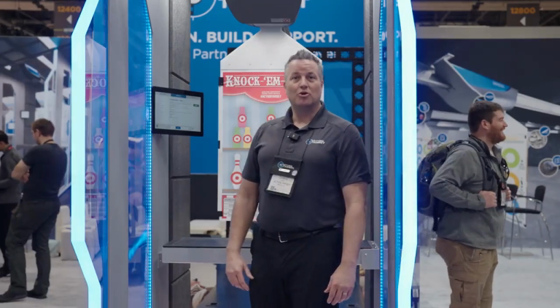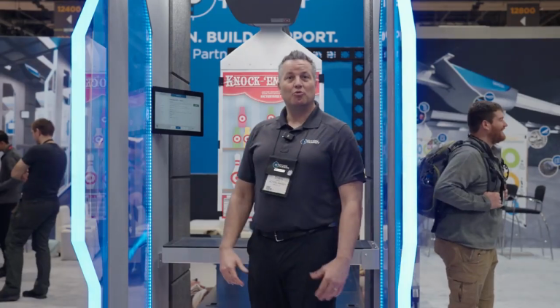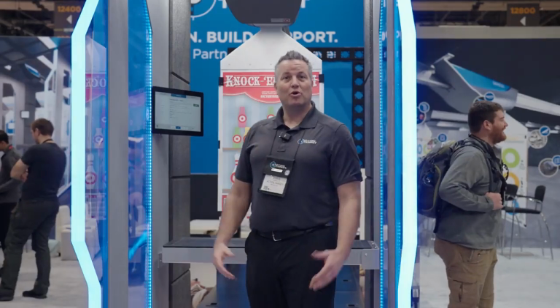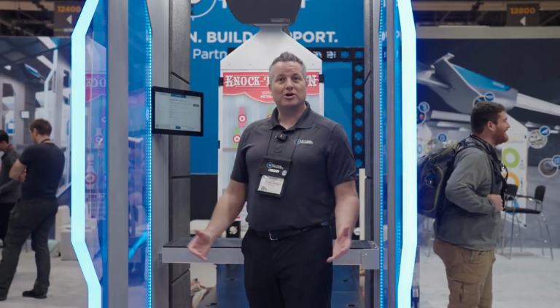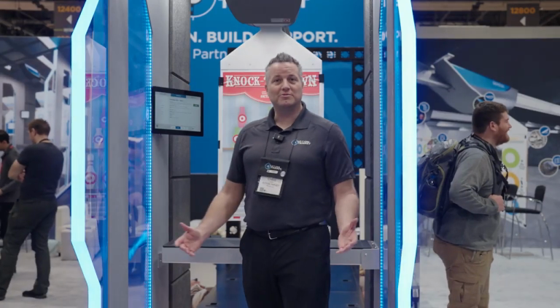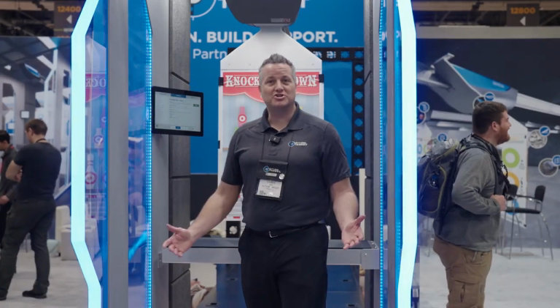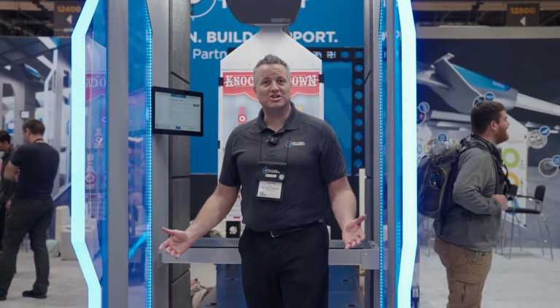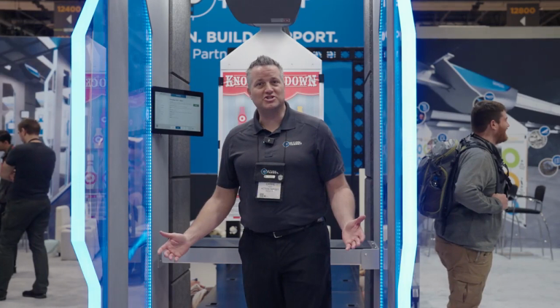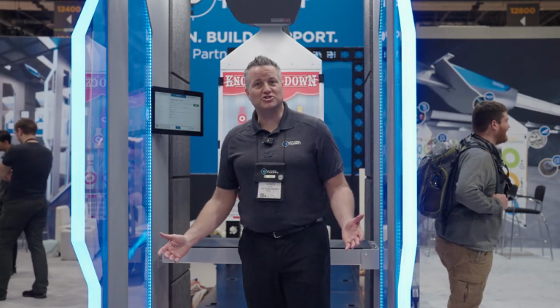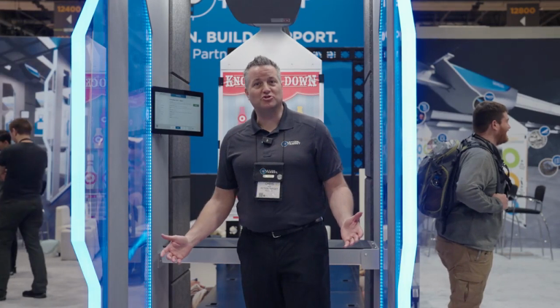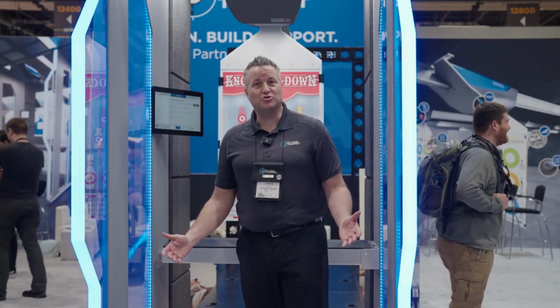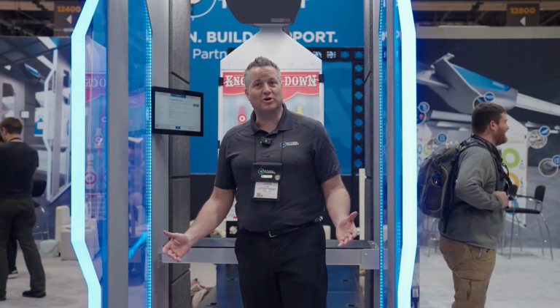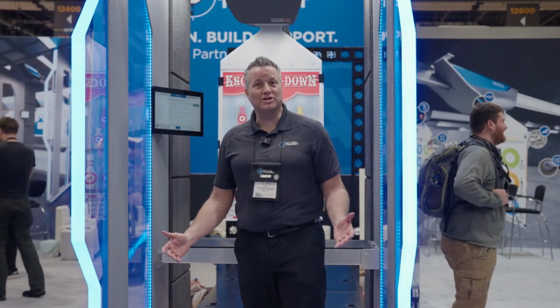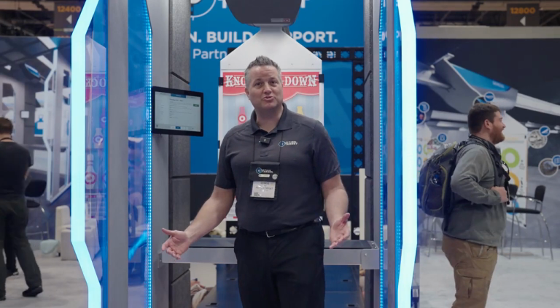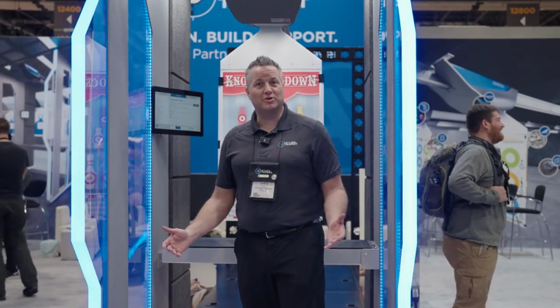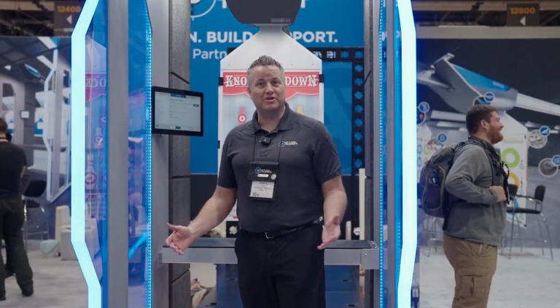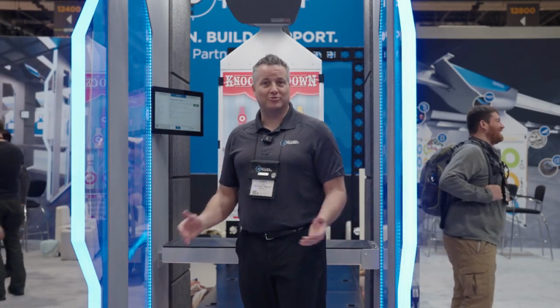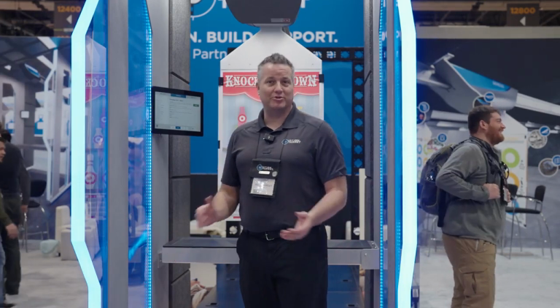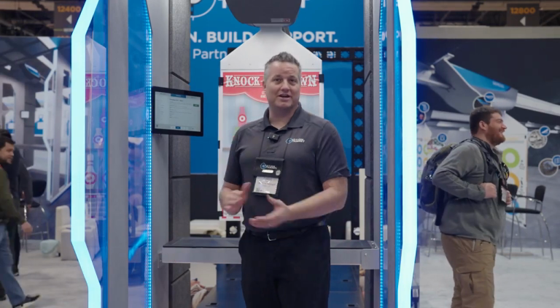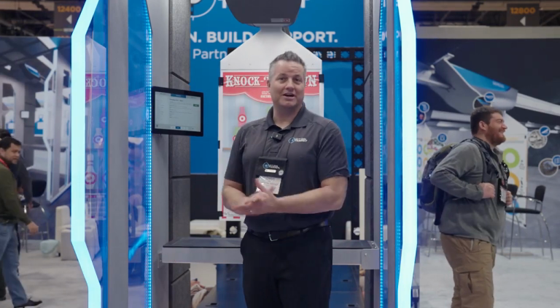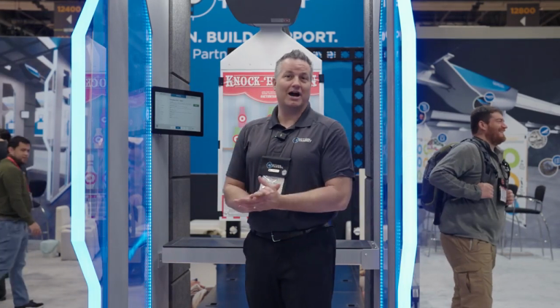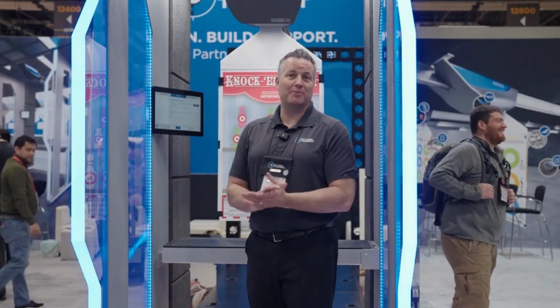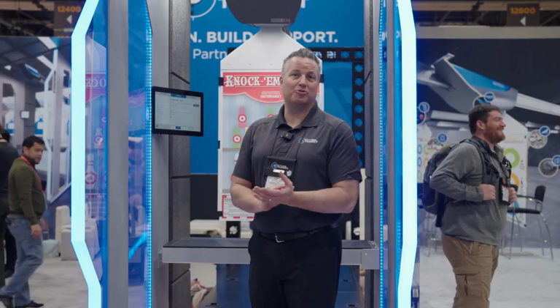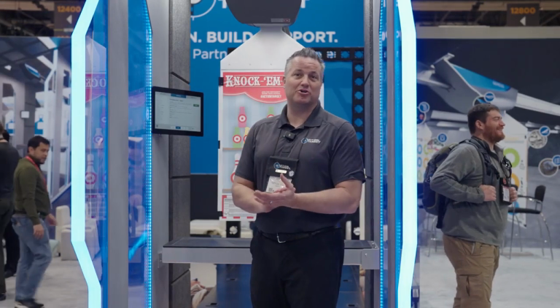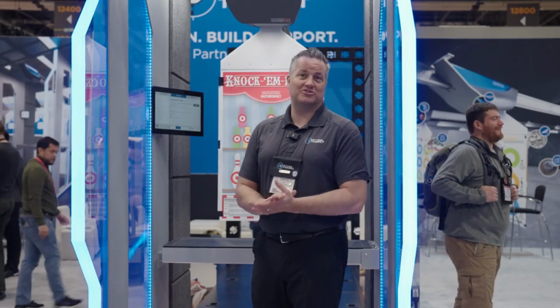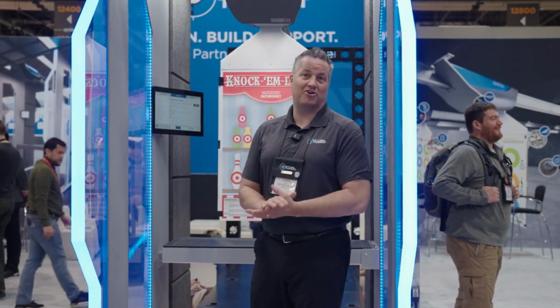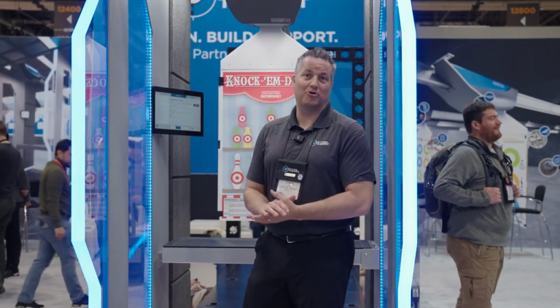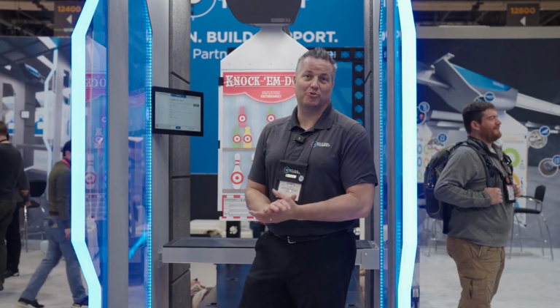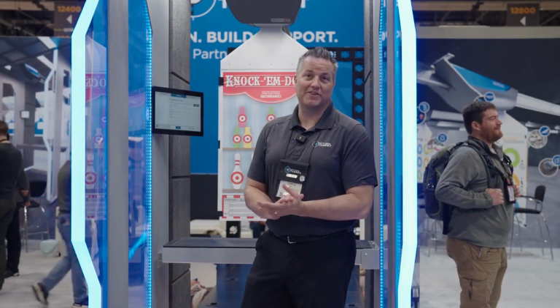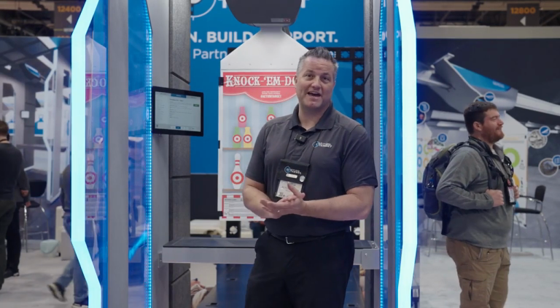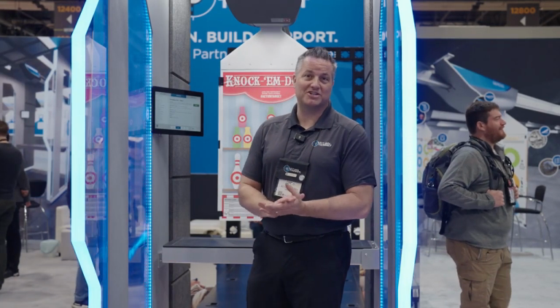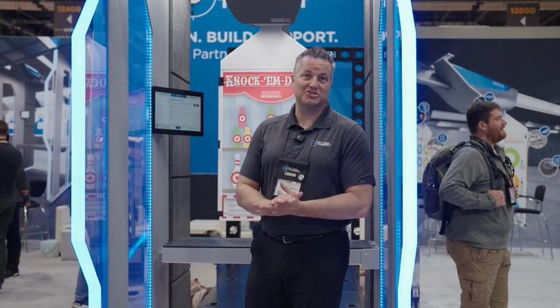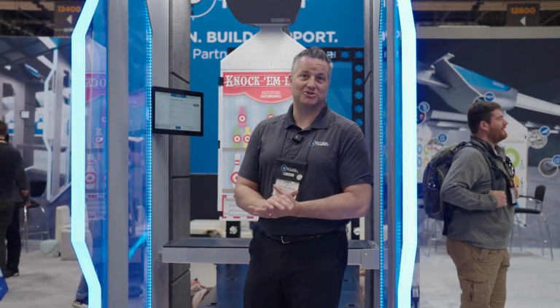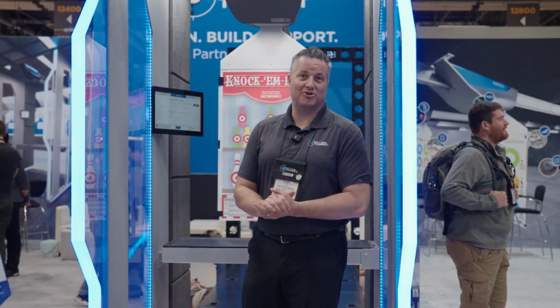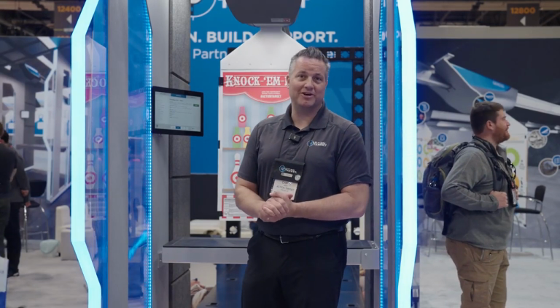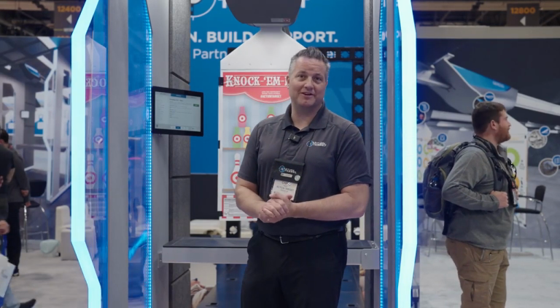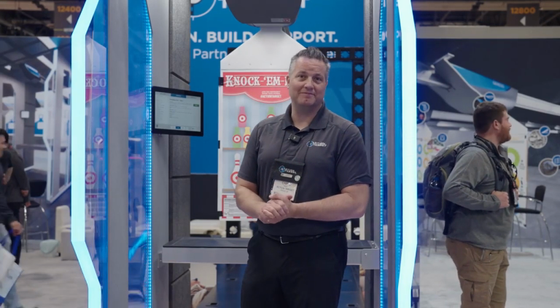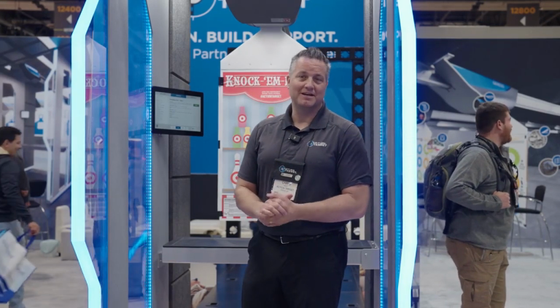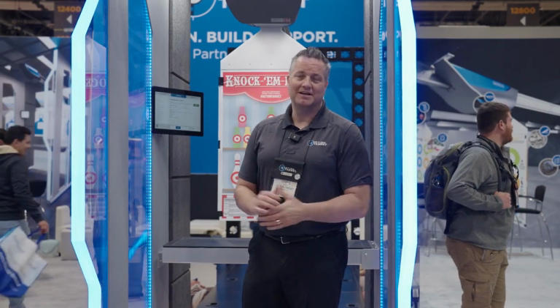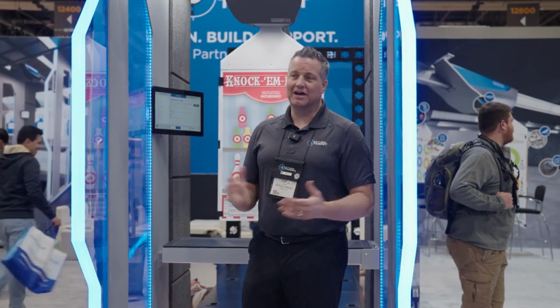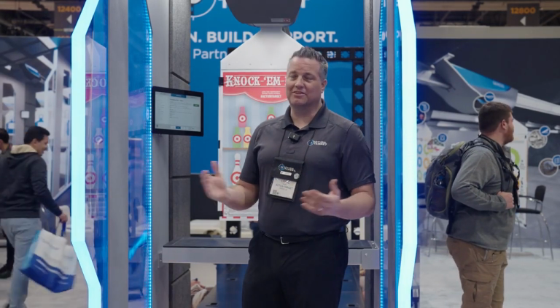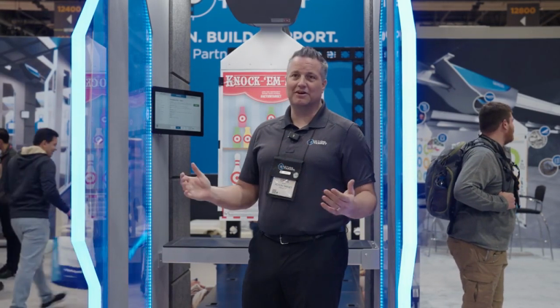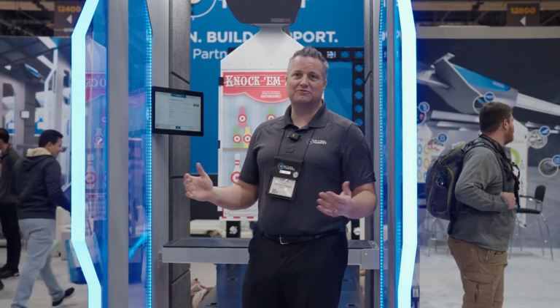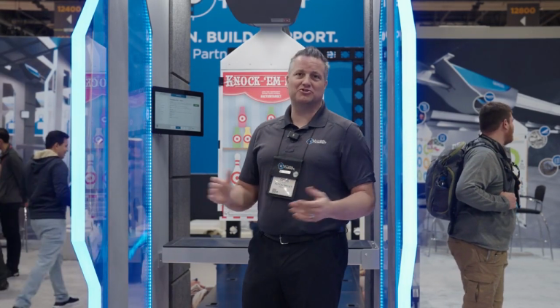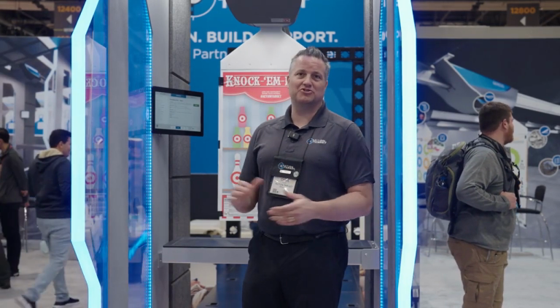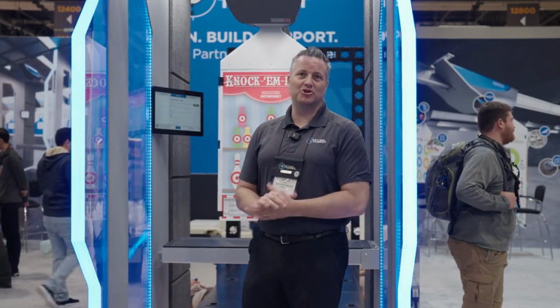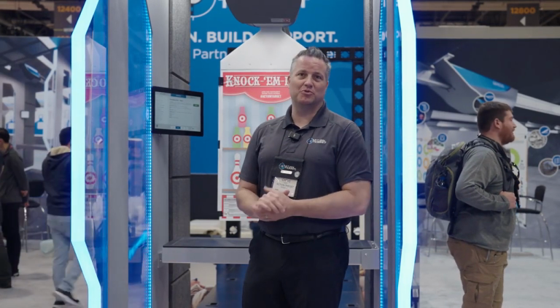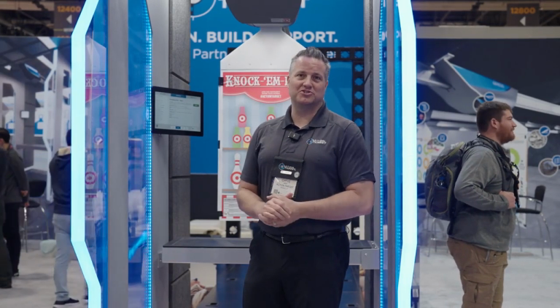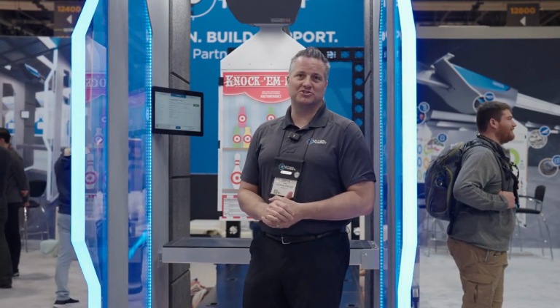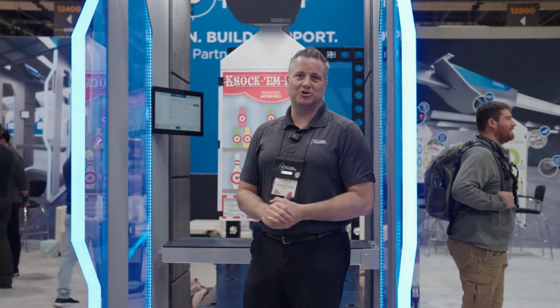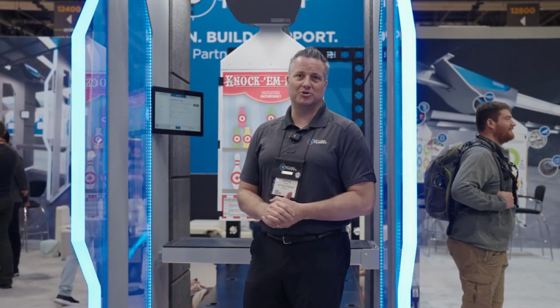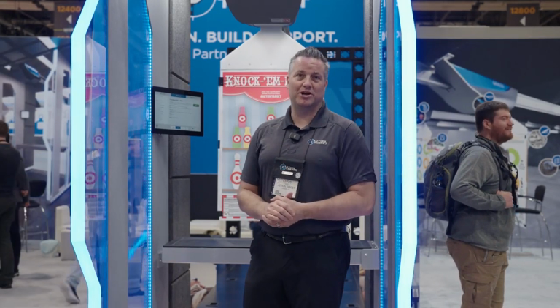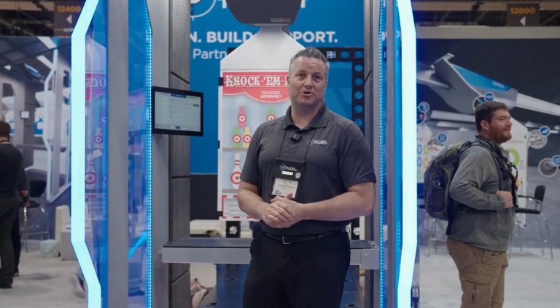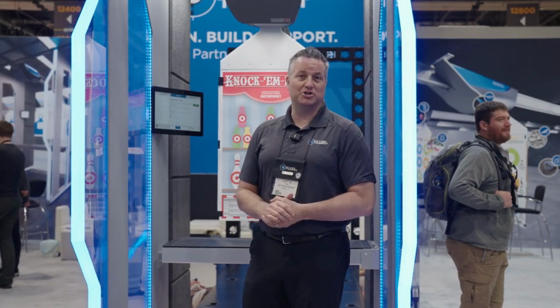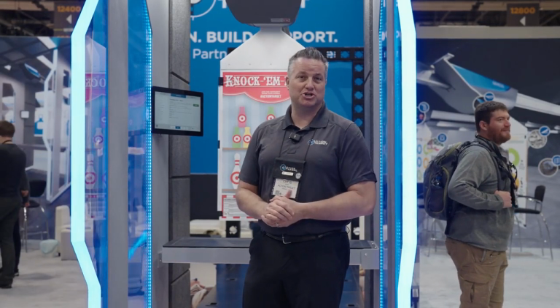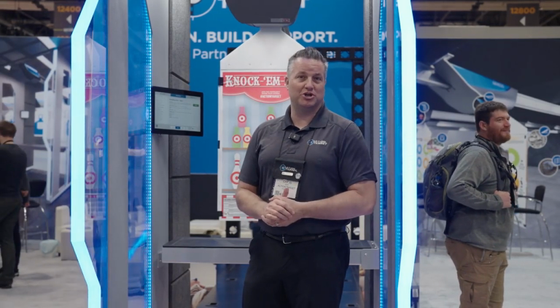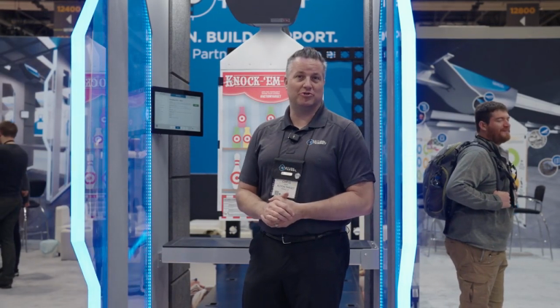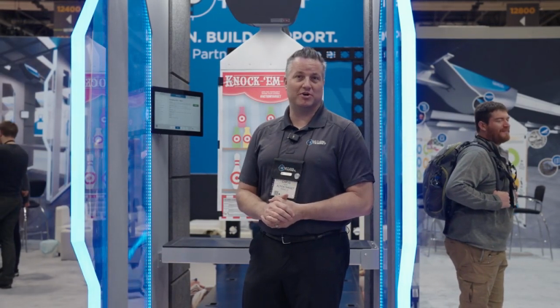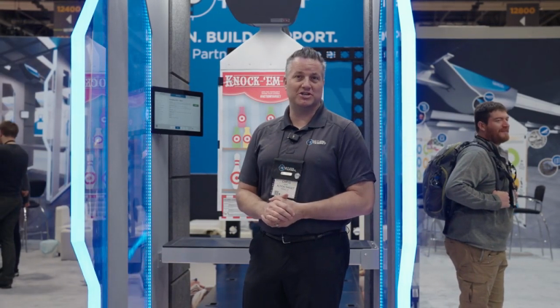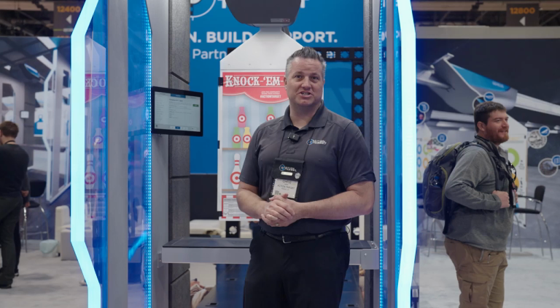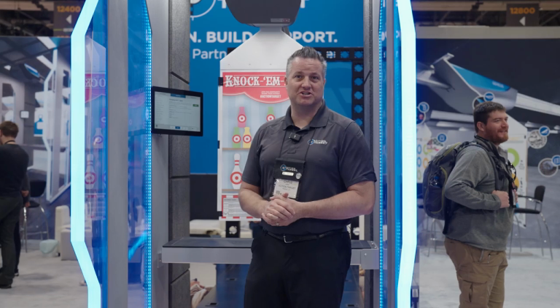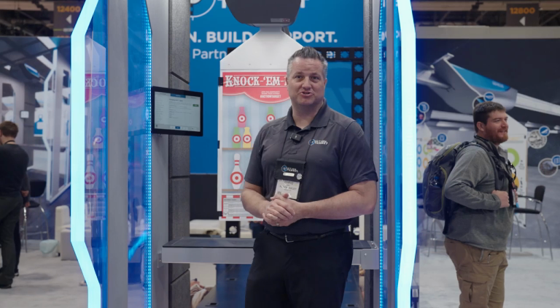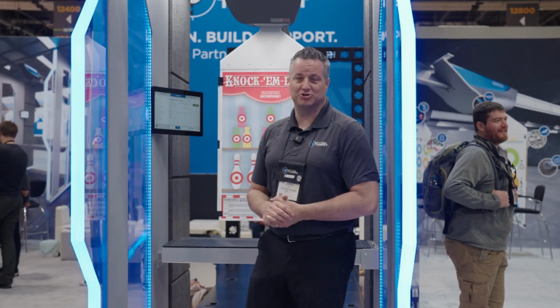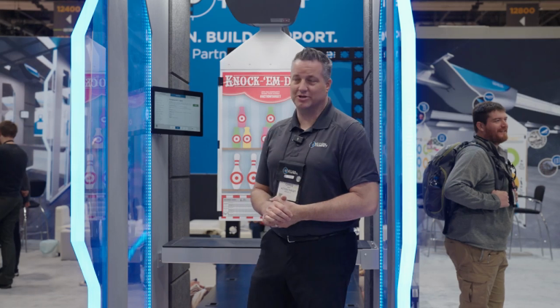Welcome to SHOT Show 2023. I'm Chris Hart with Action Target. I'd love to show you what's new here in the shooting range industry.